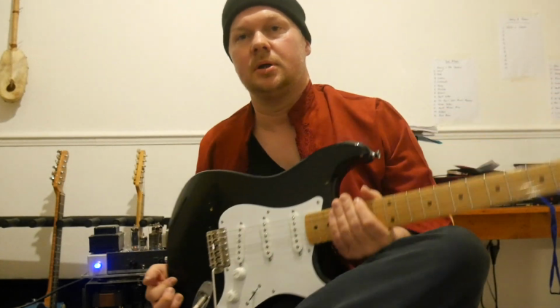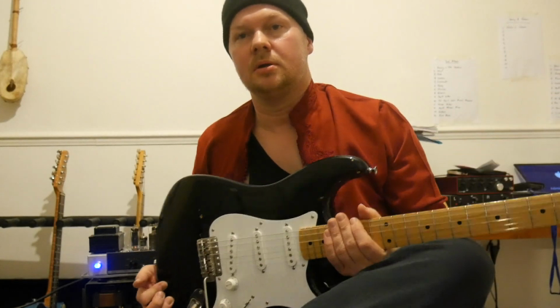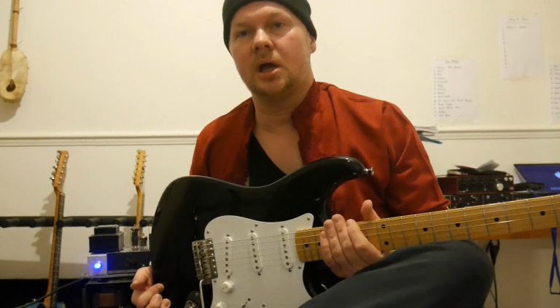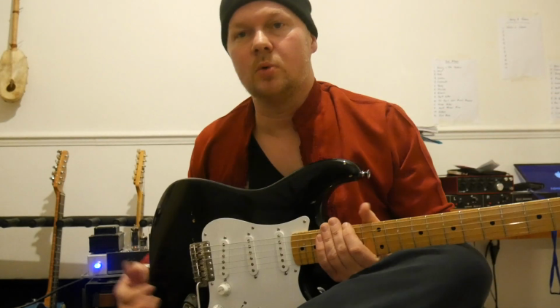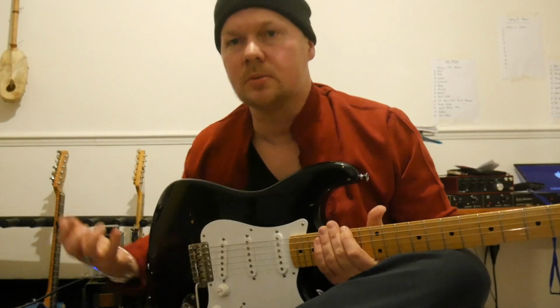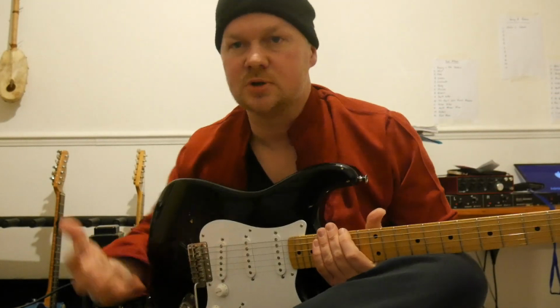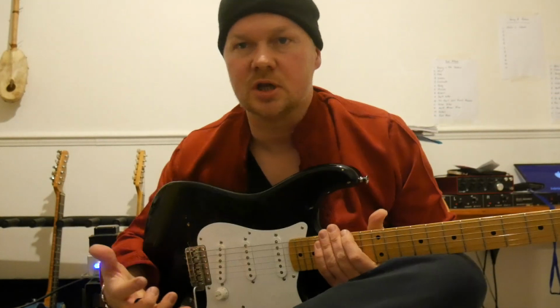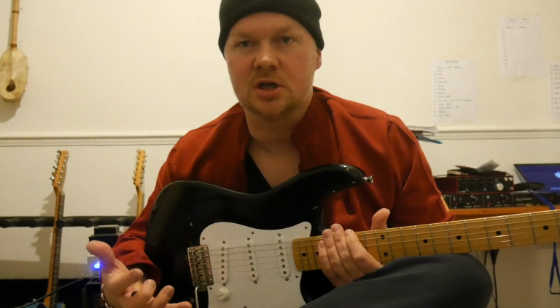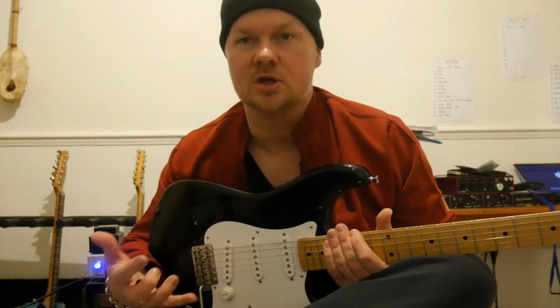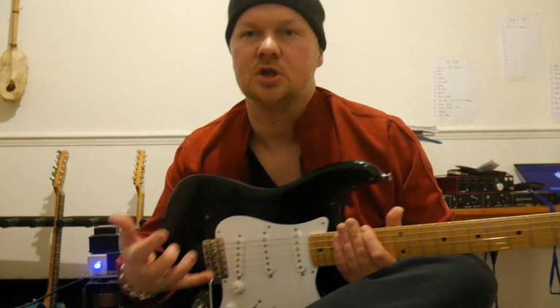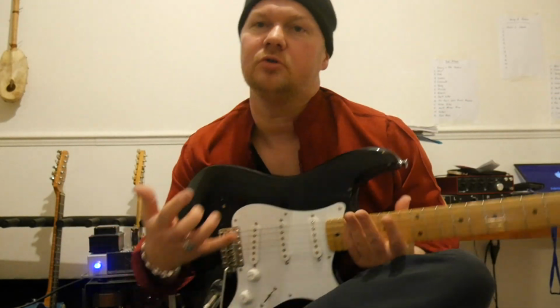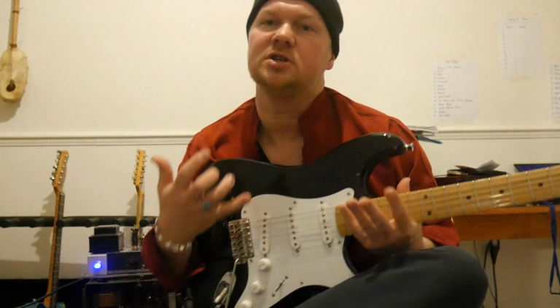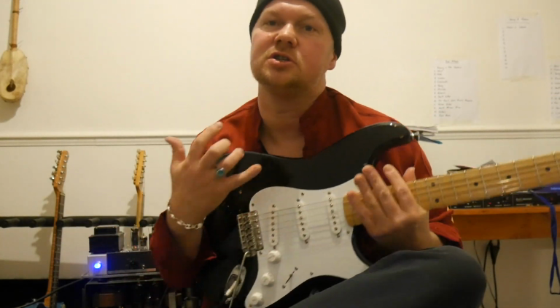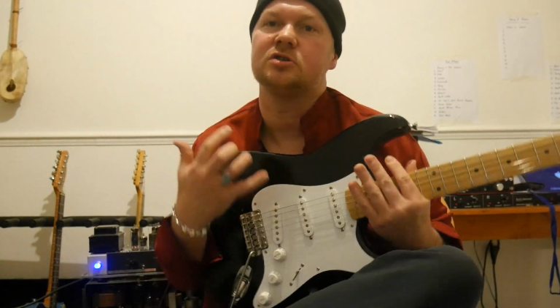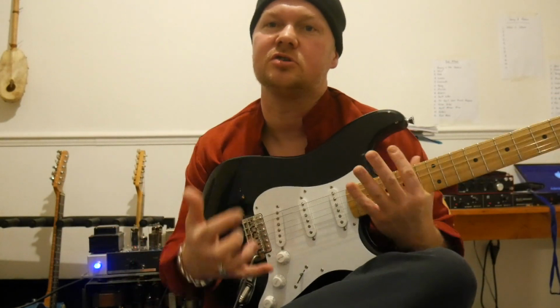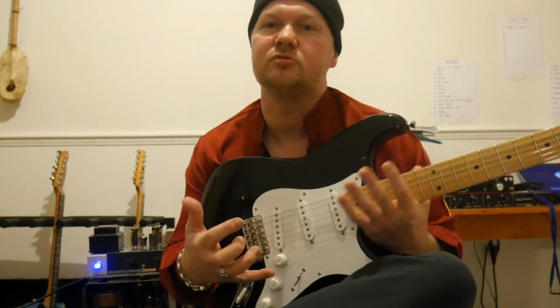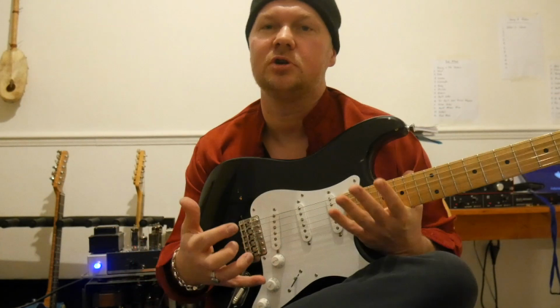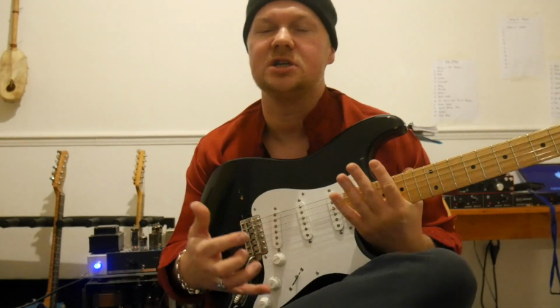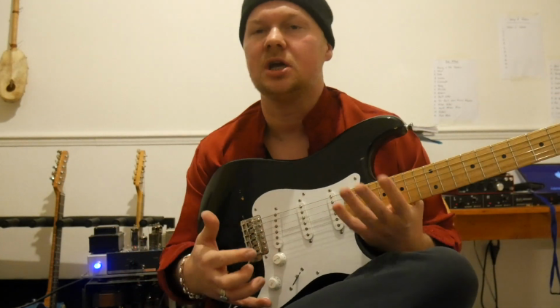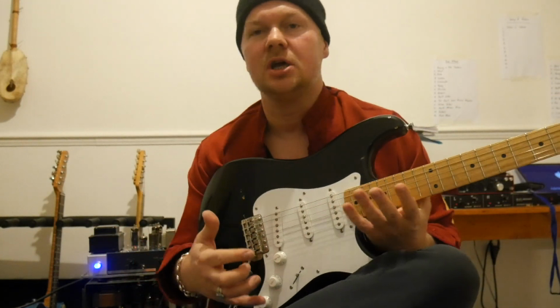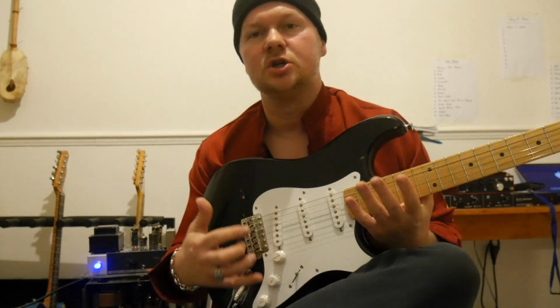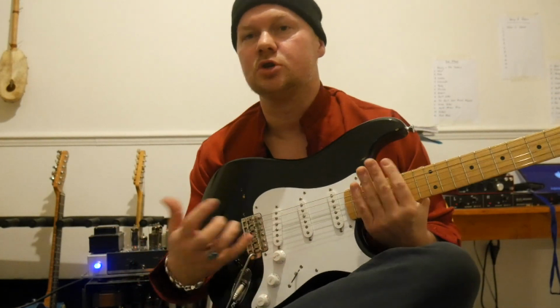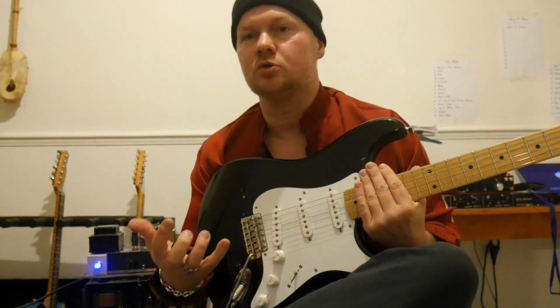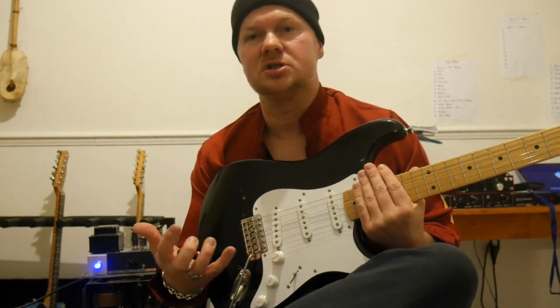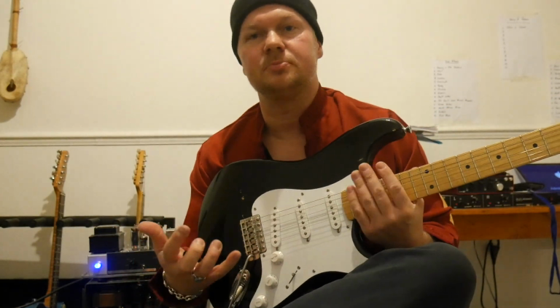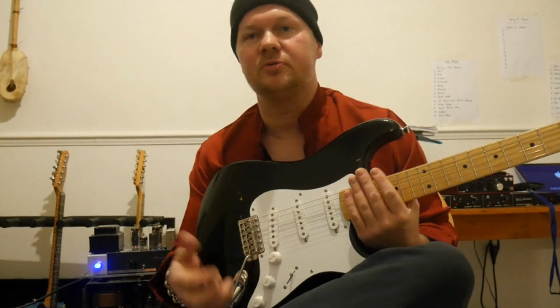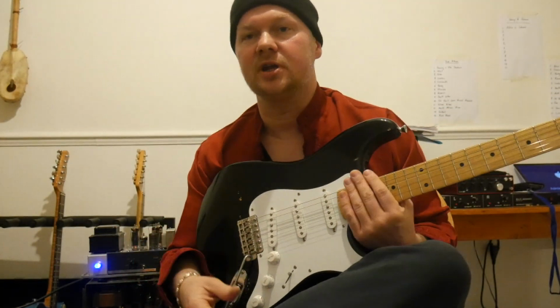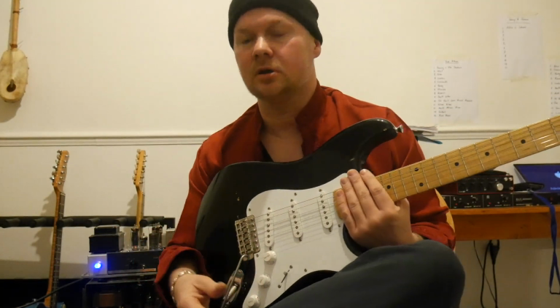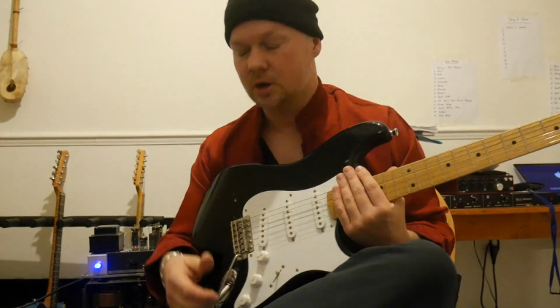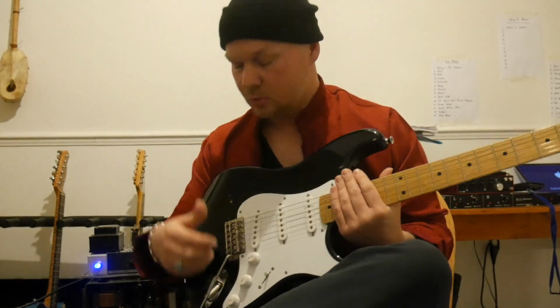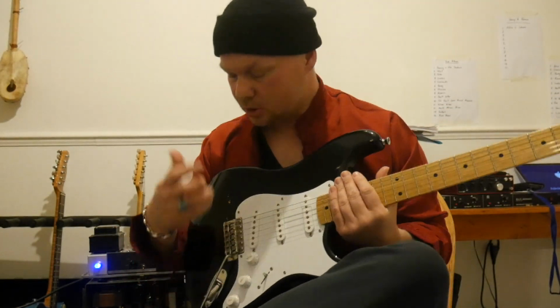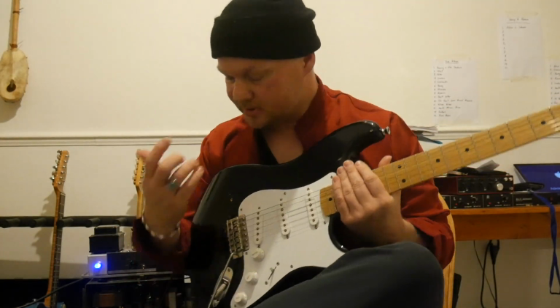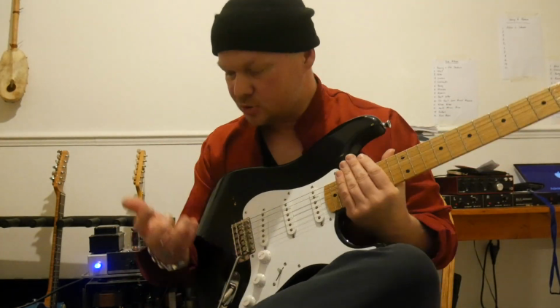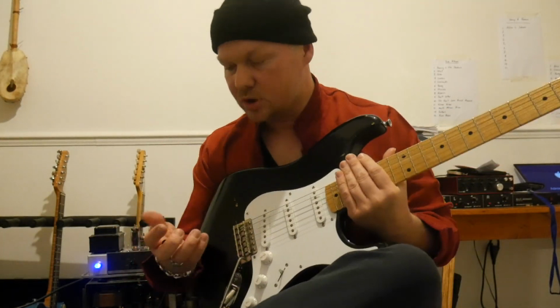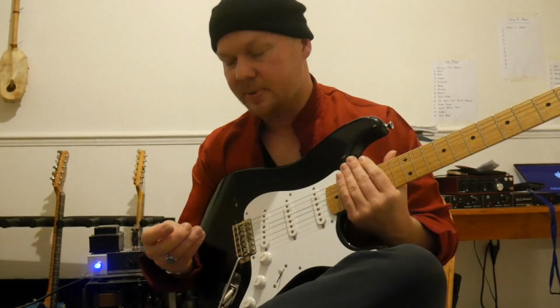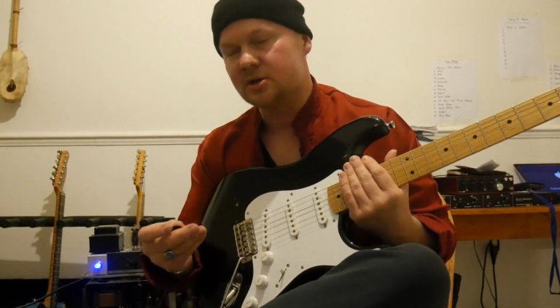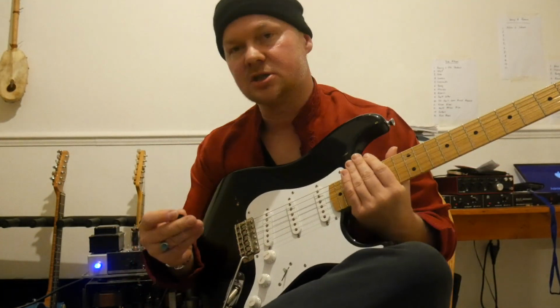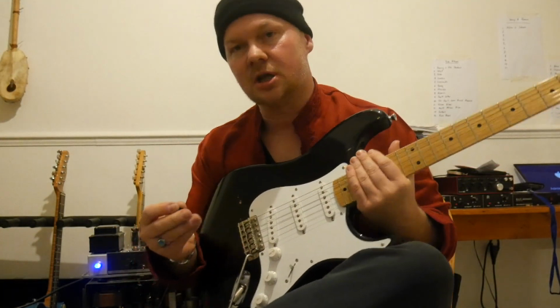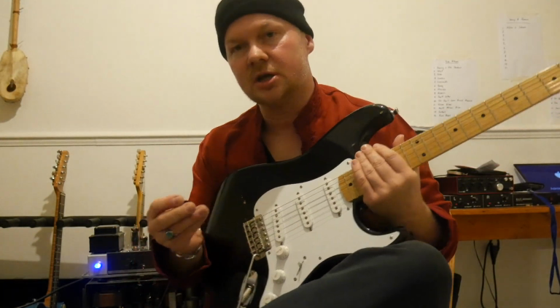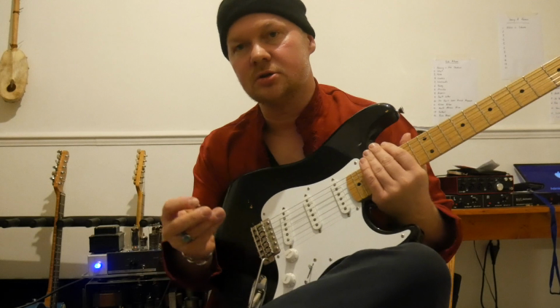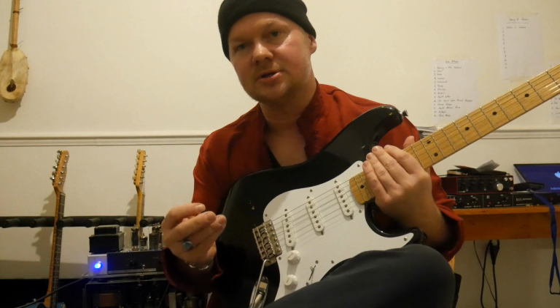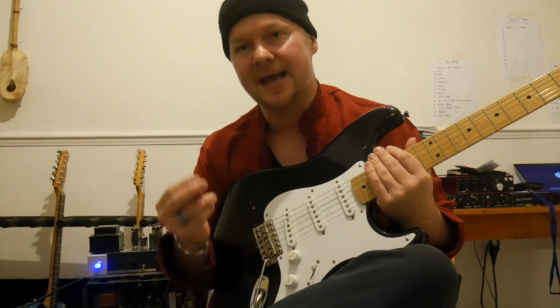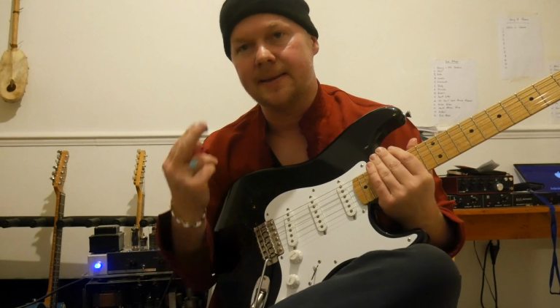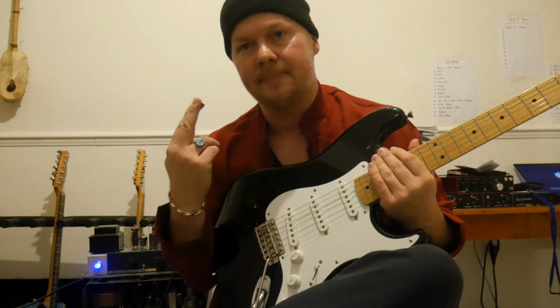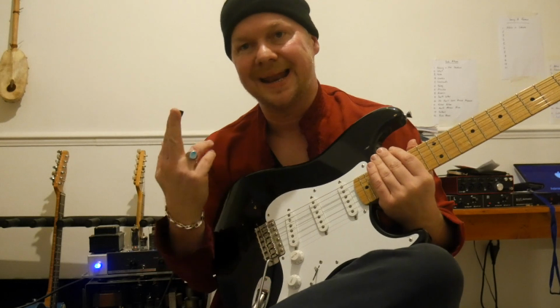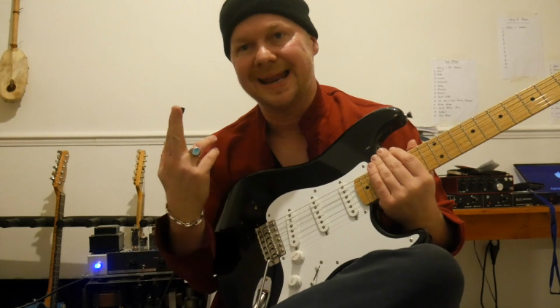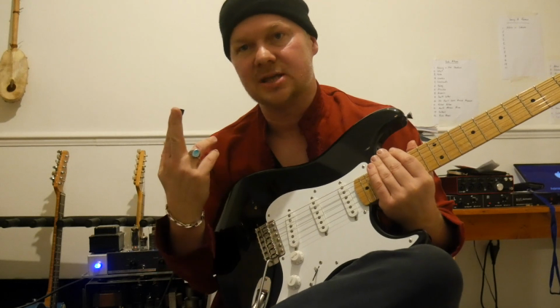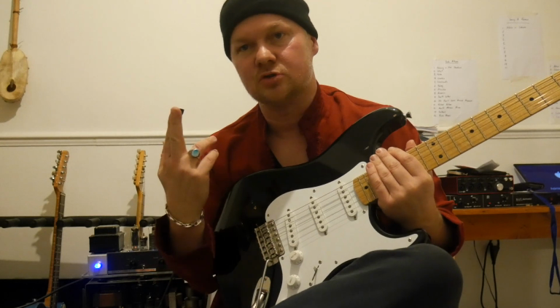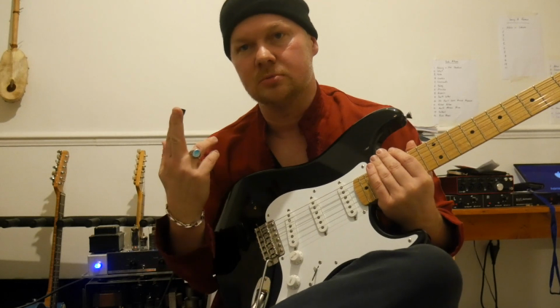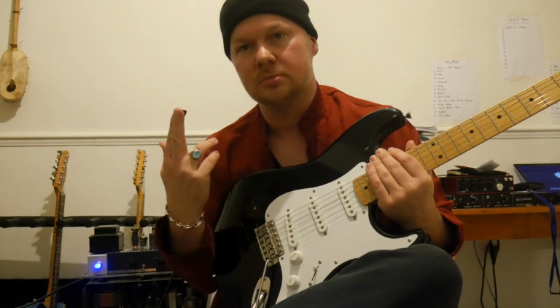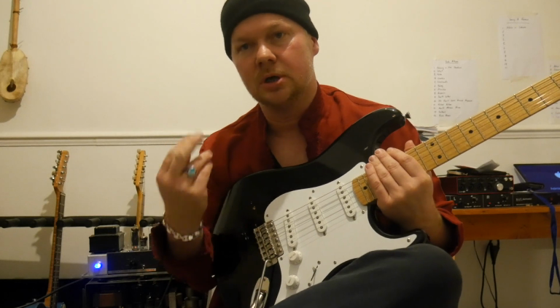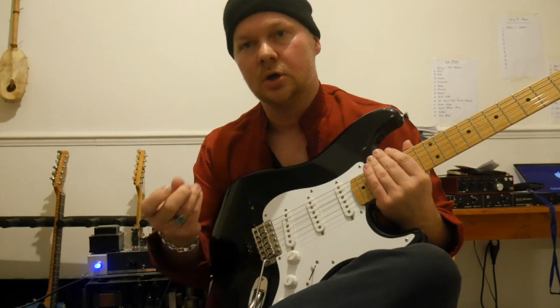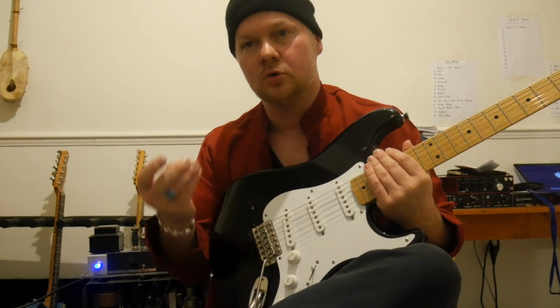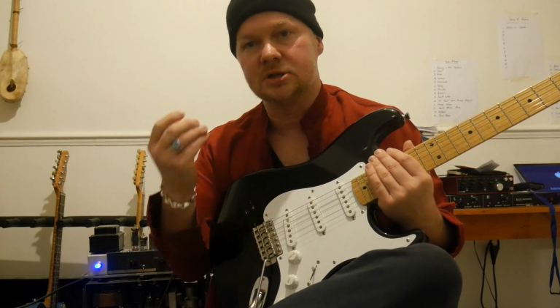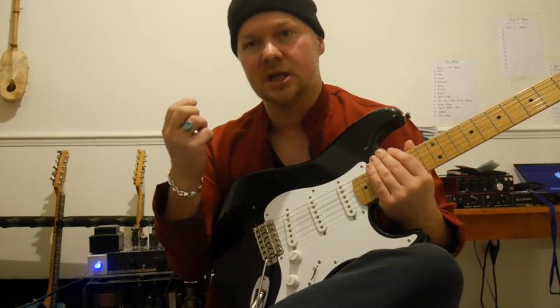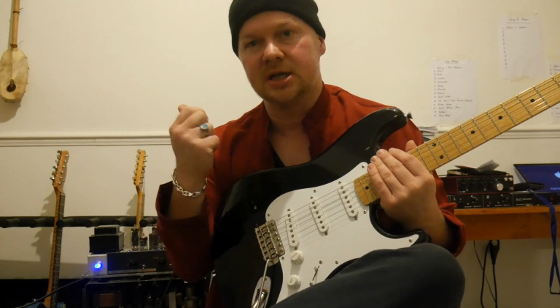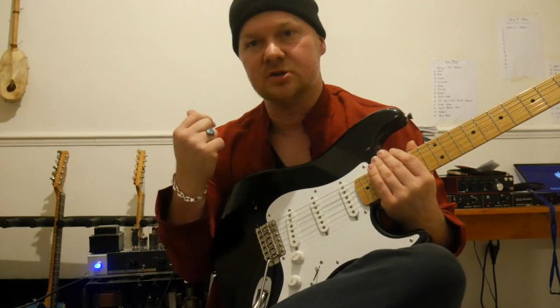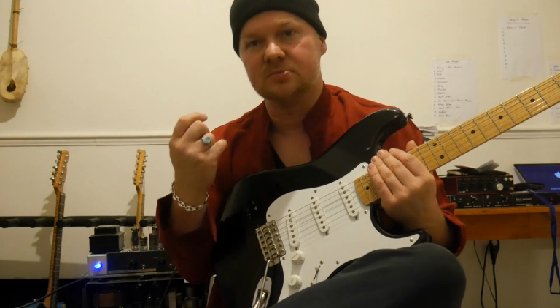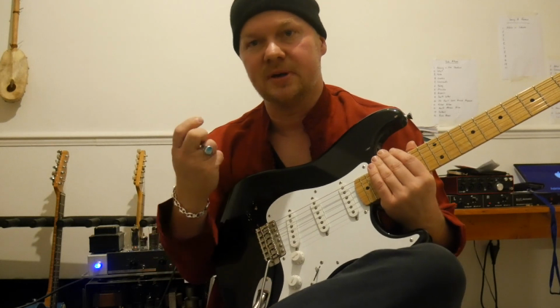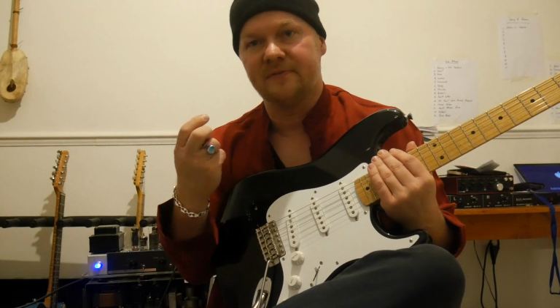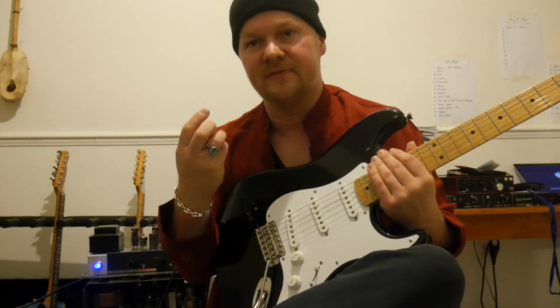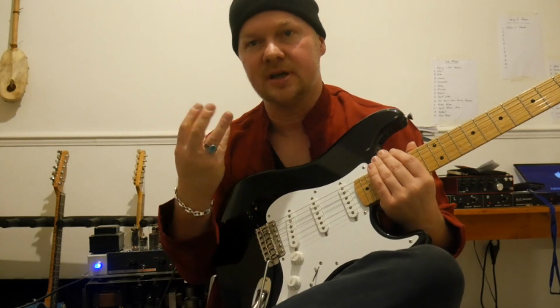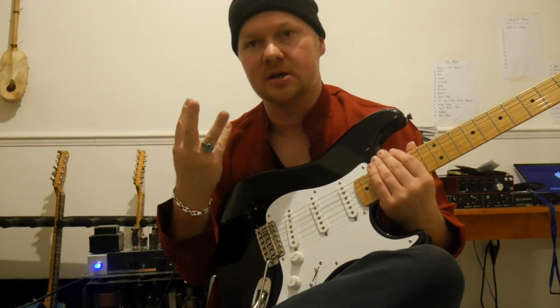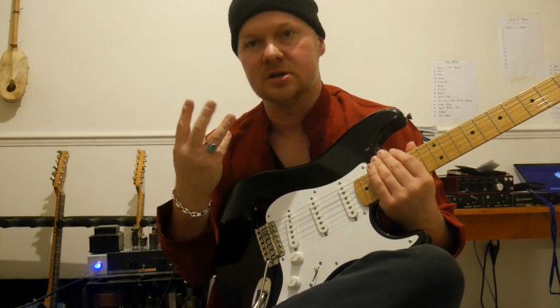Welcome to the guitar show. This is just a really short, simple video. We're going to be talking about: shall I use a plectrum or shall I use my fingers?